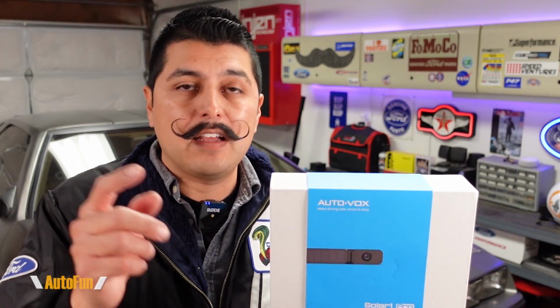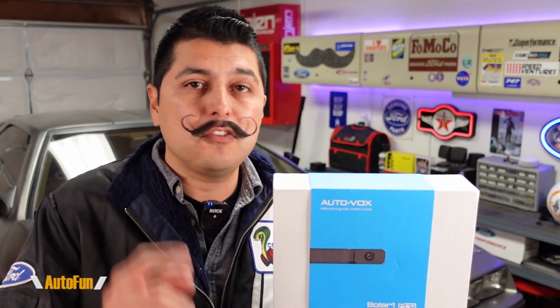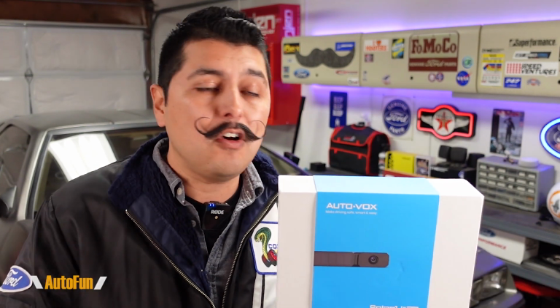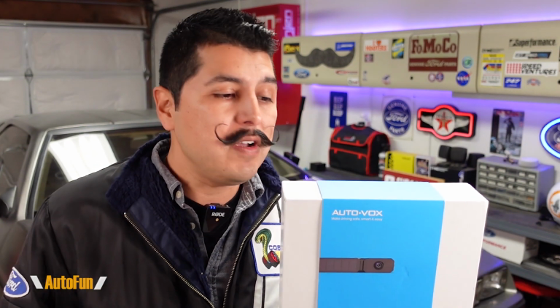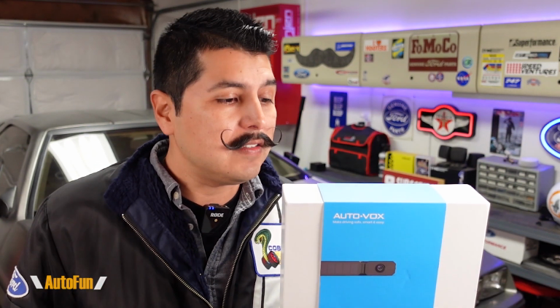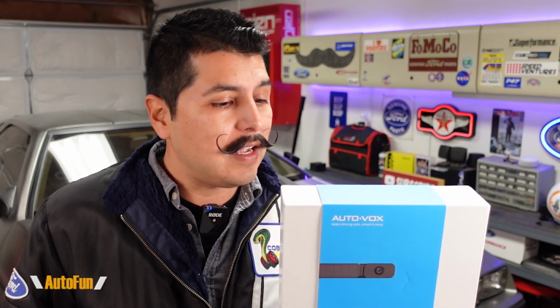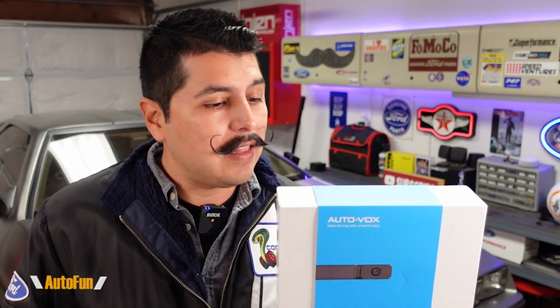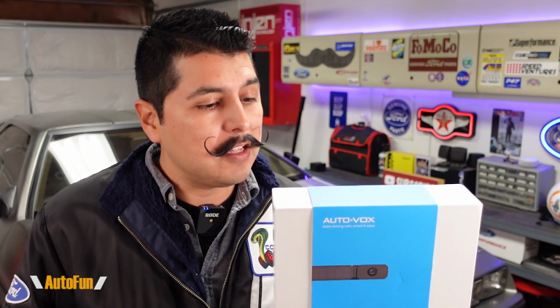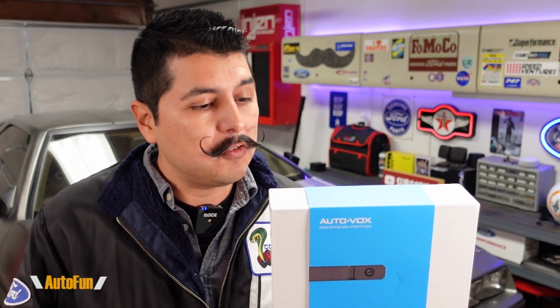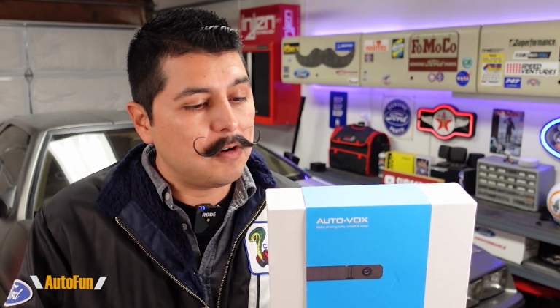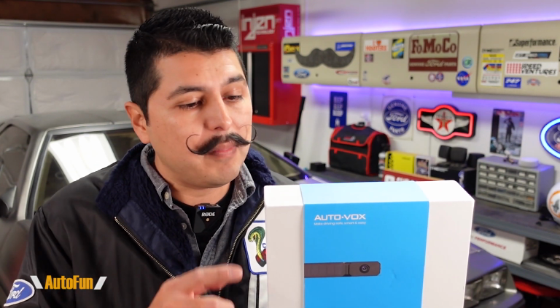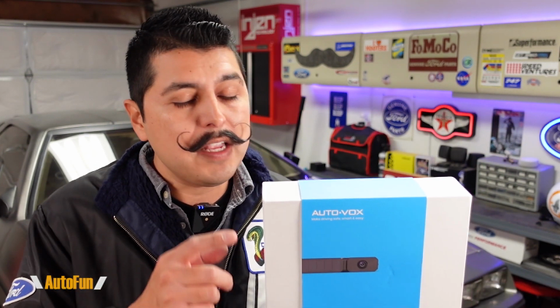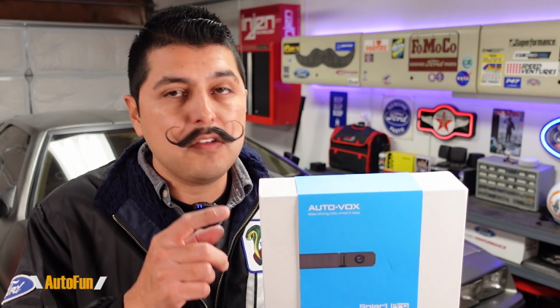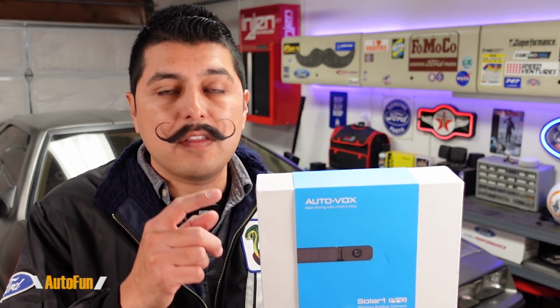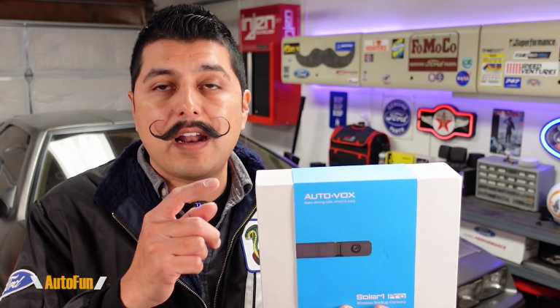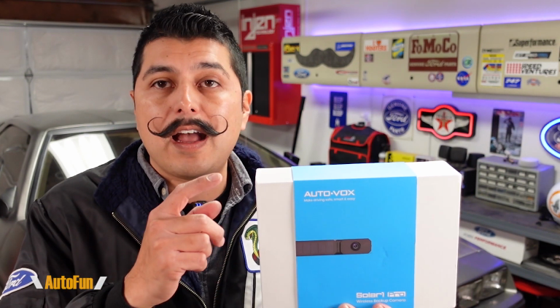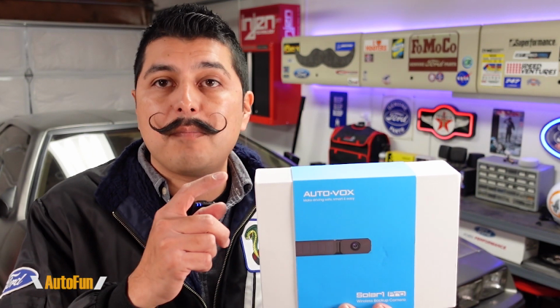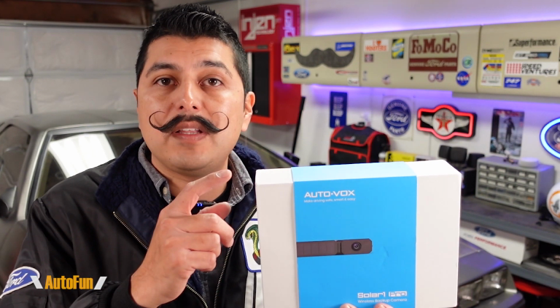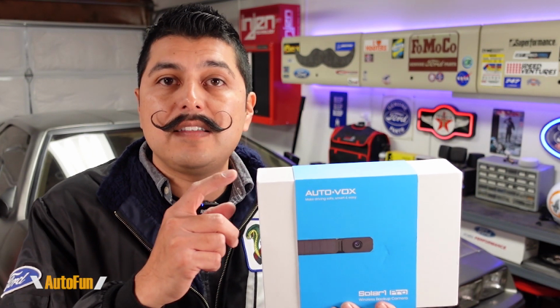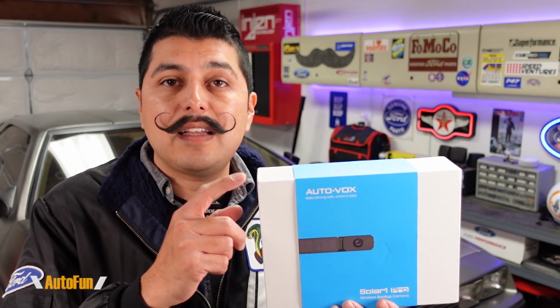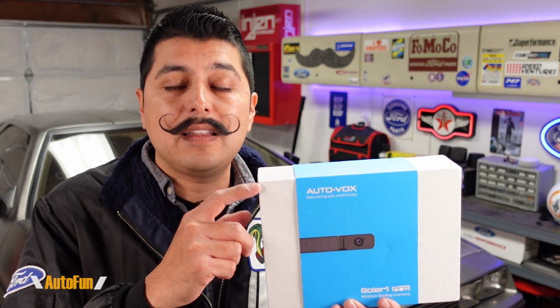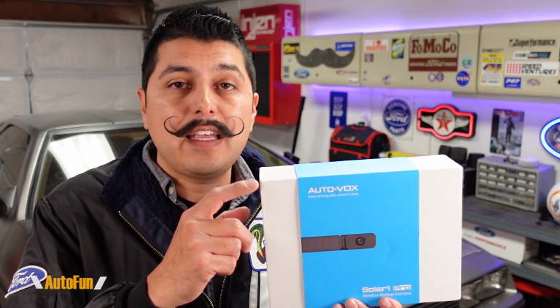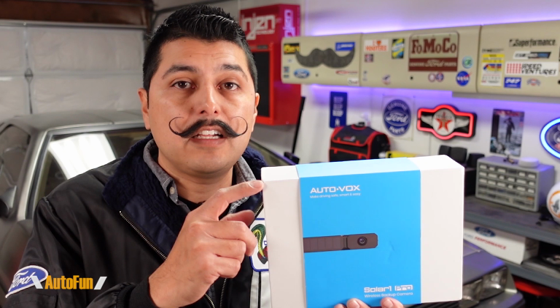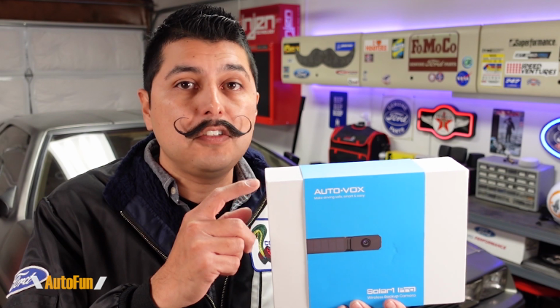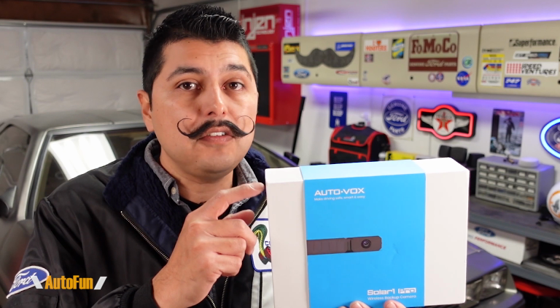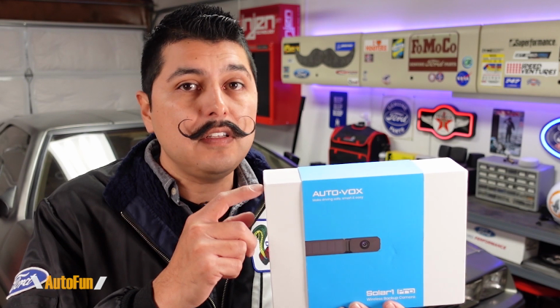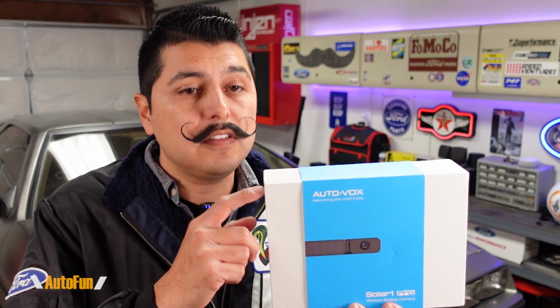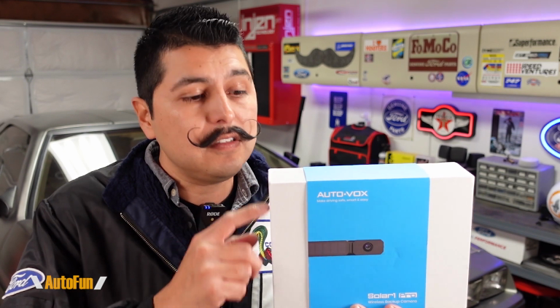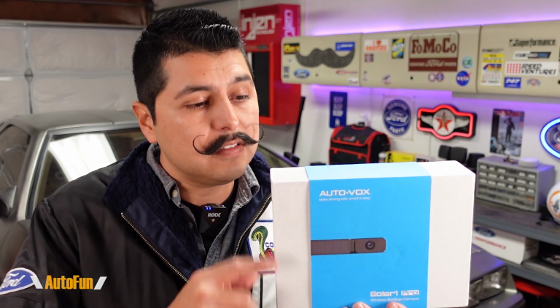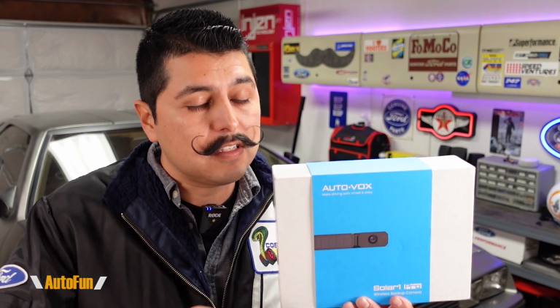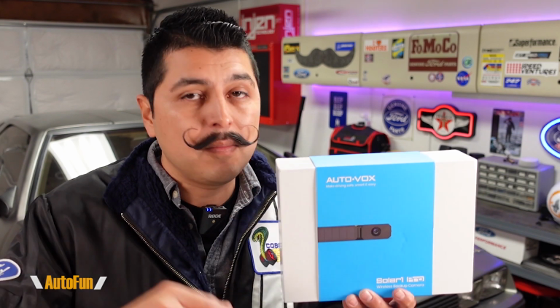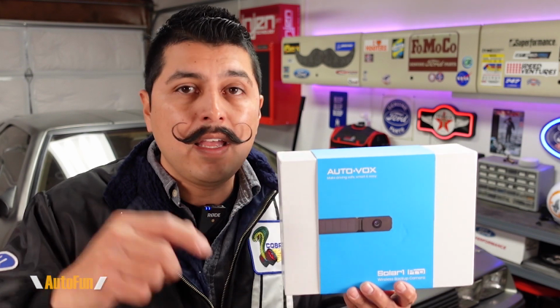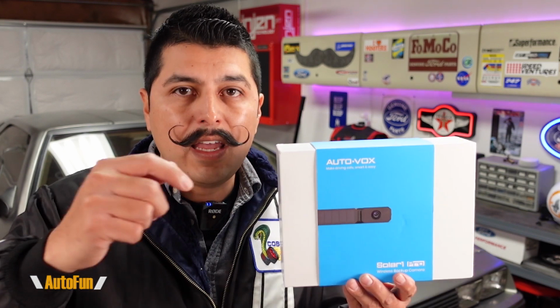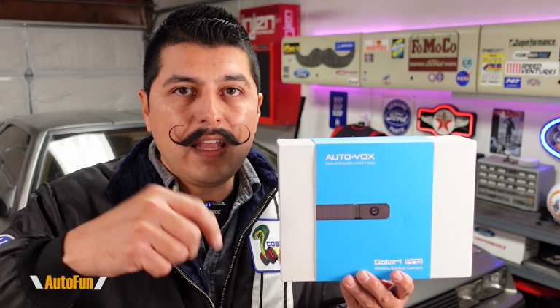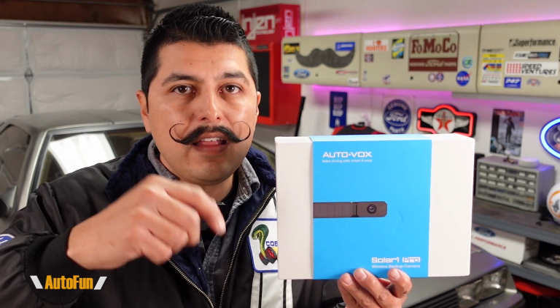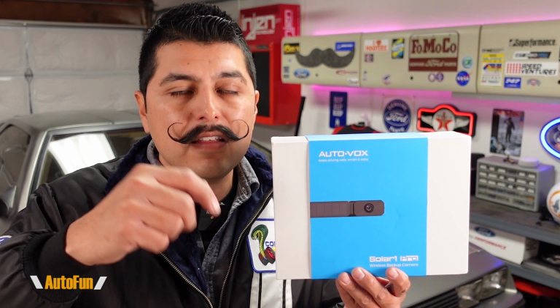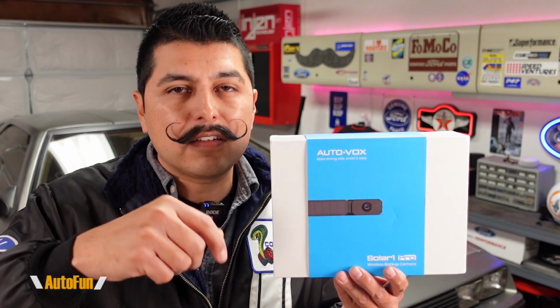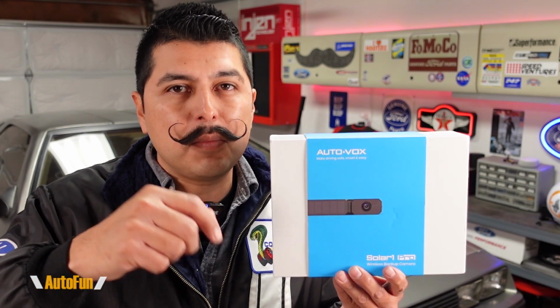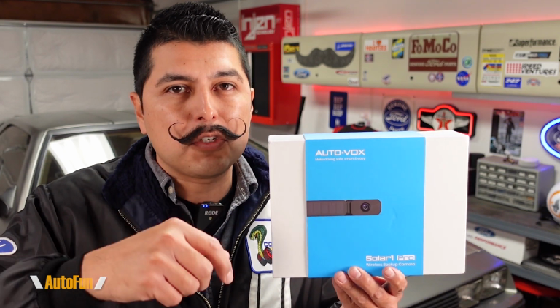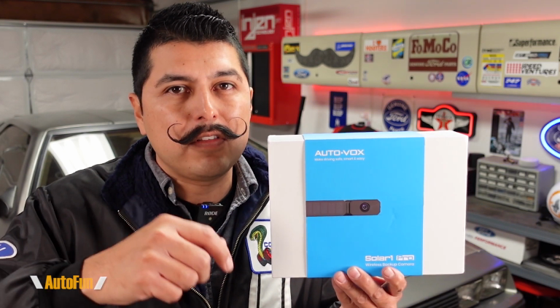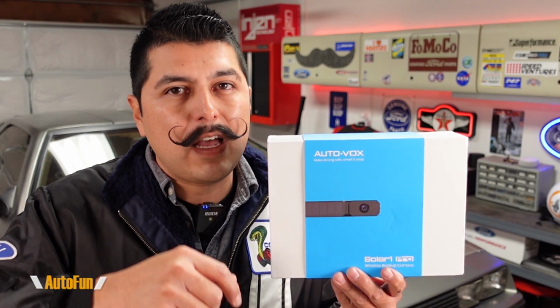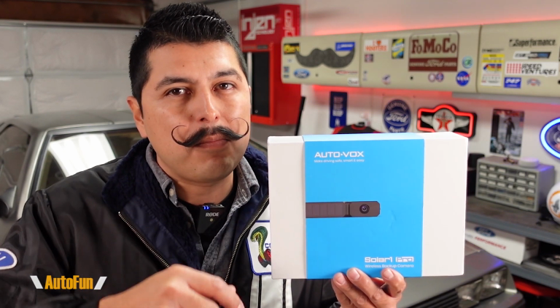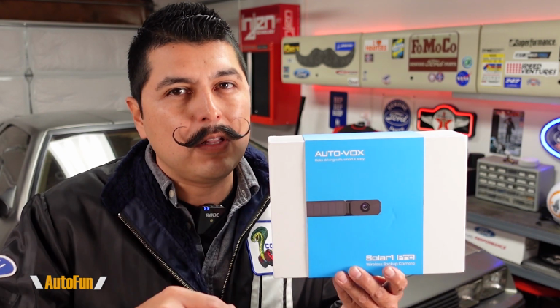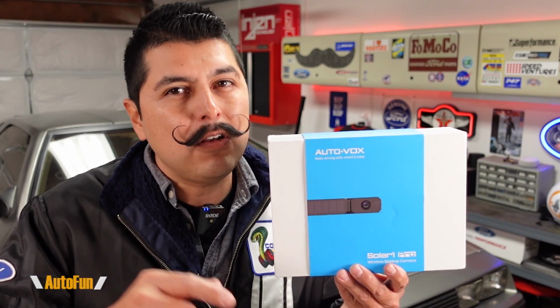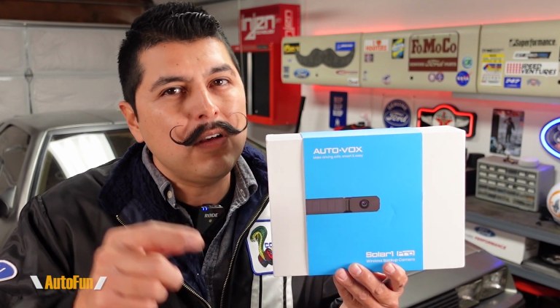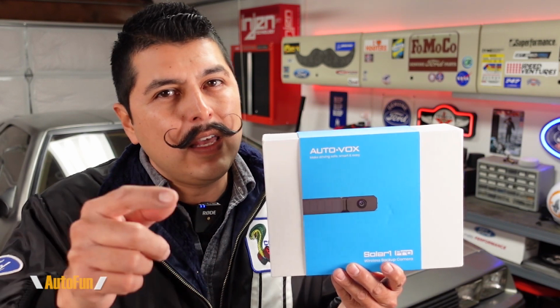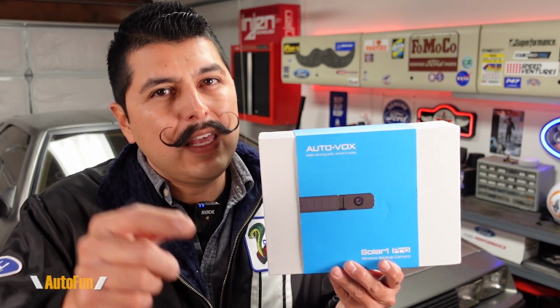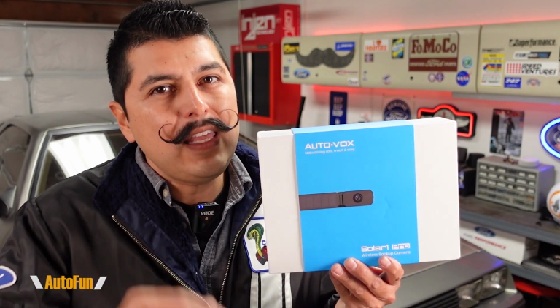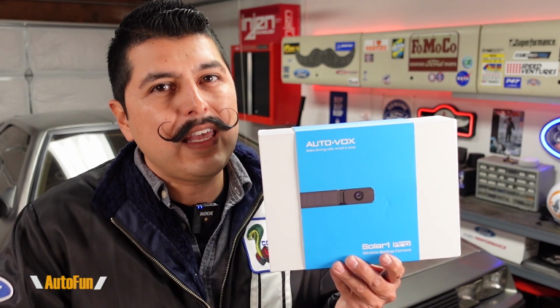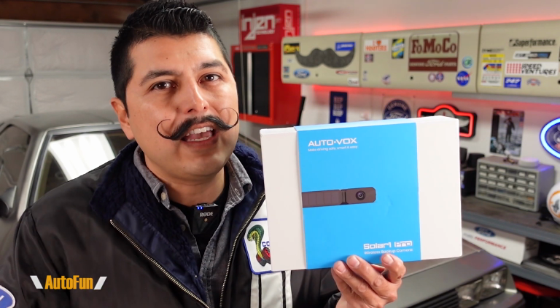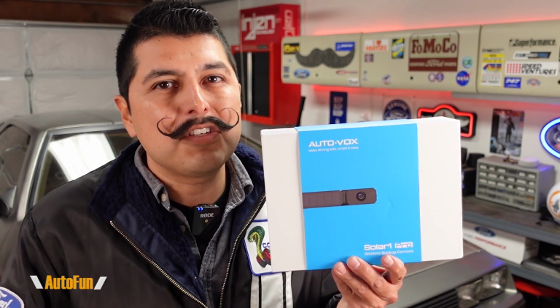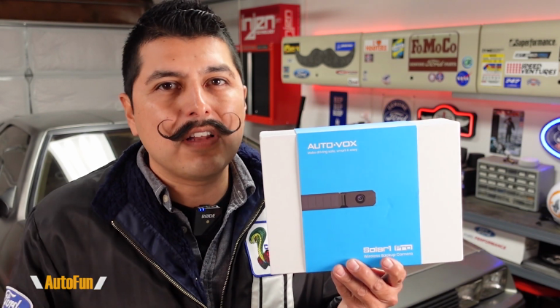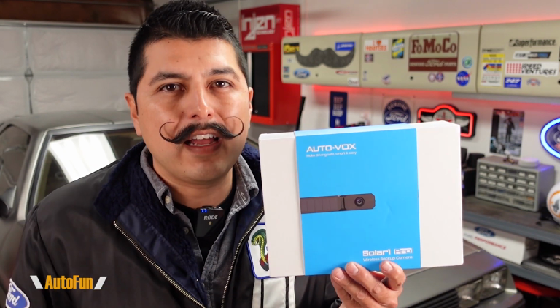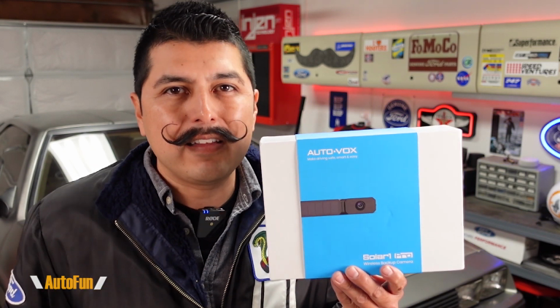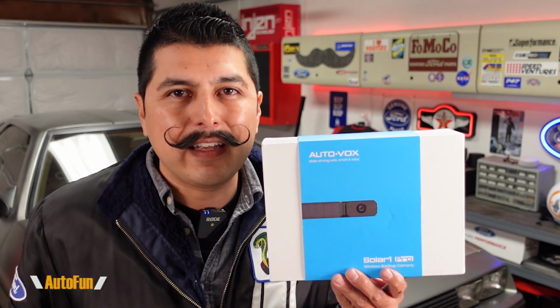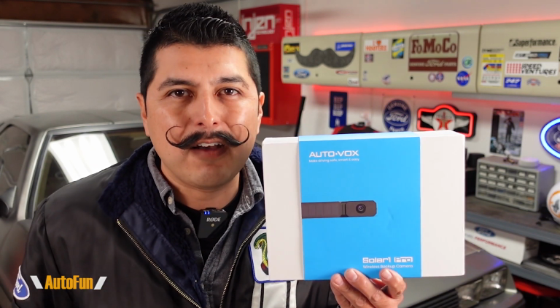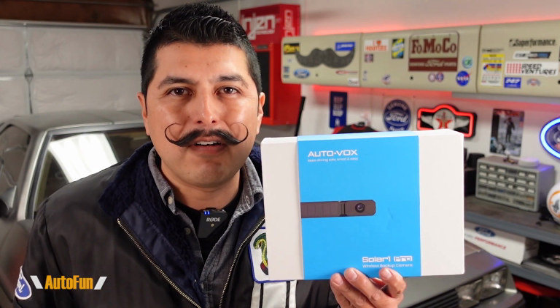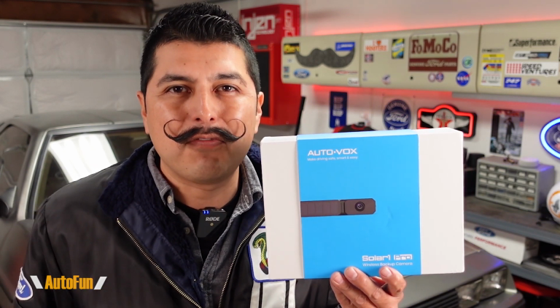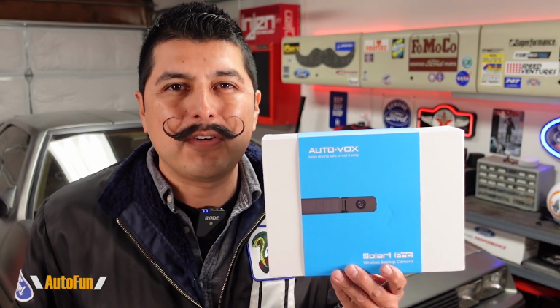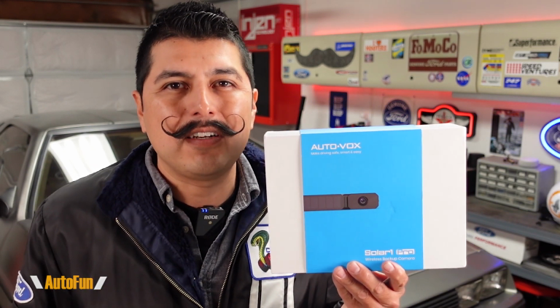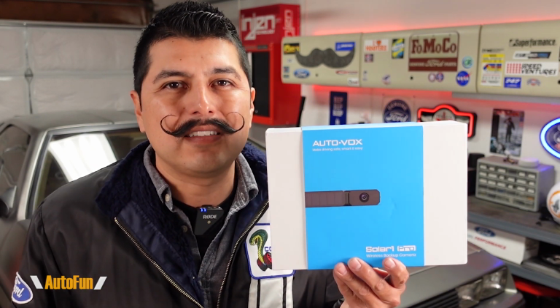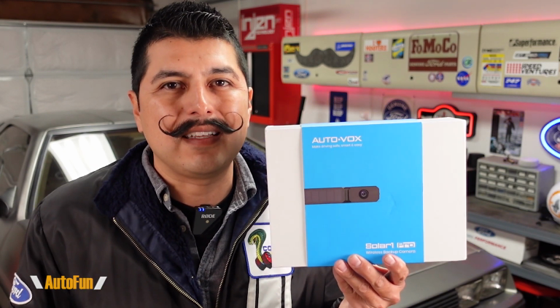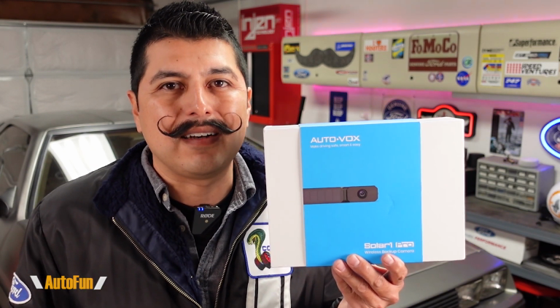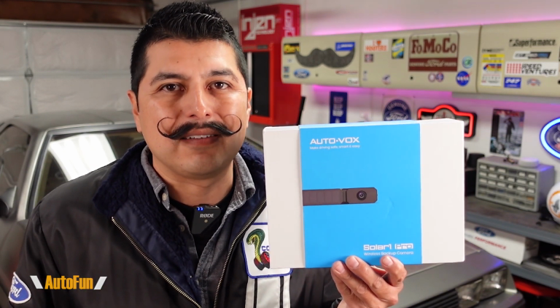As always, I'd like to remind you that I have placed a link to this system in the description down below in case you'd like to get one for yourself.